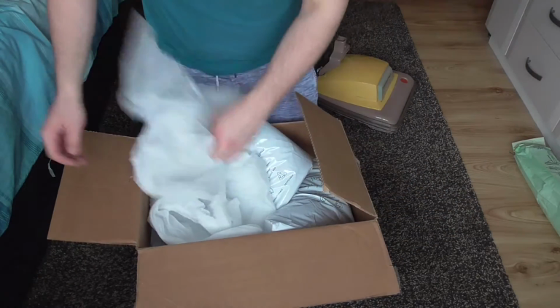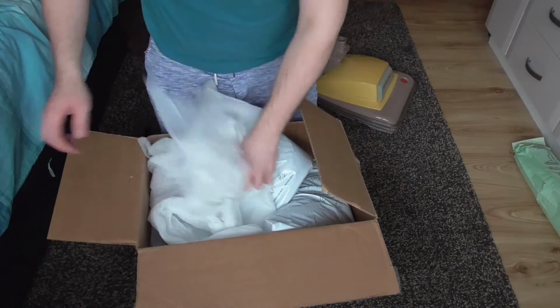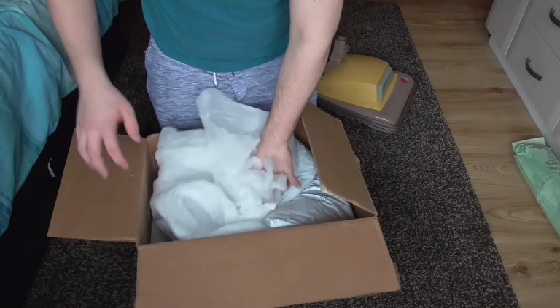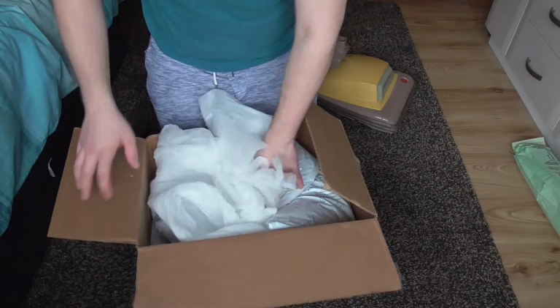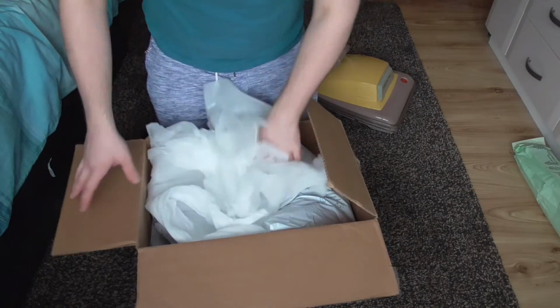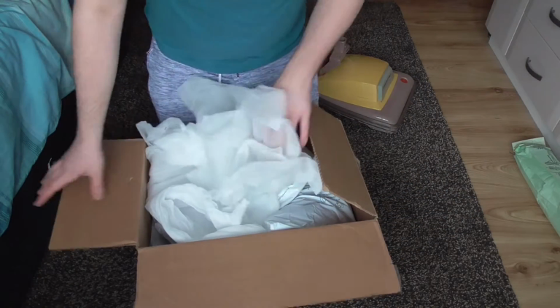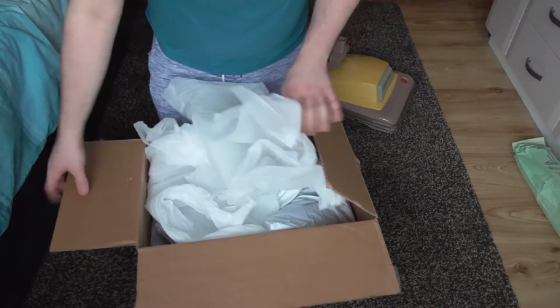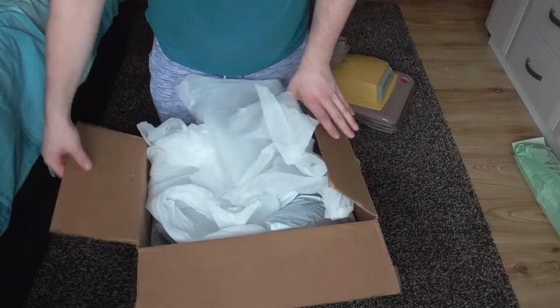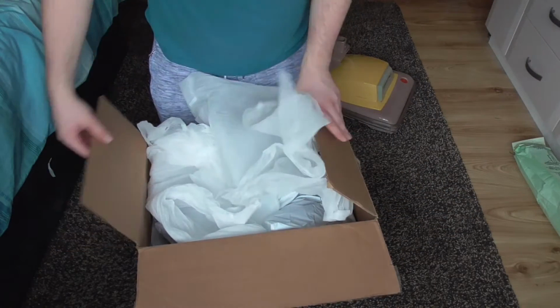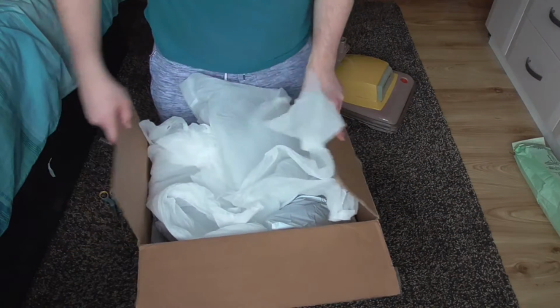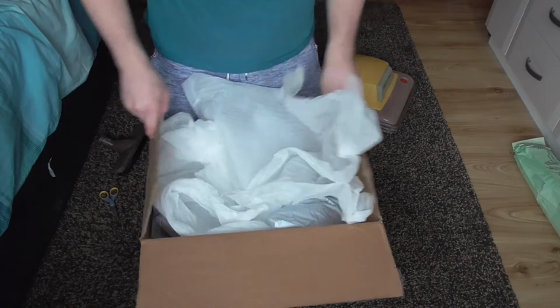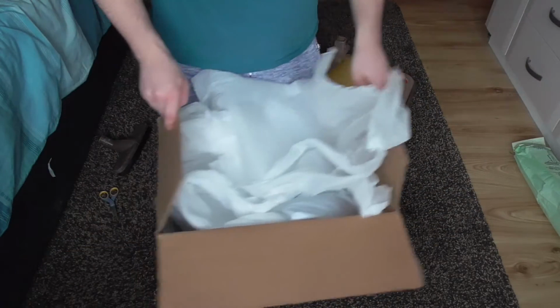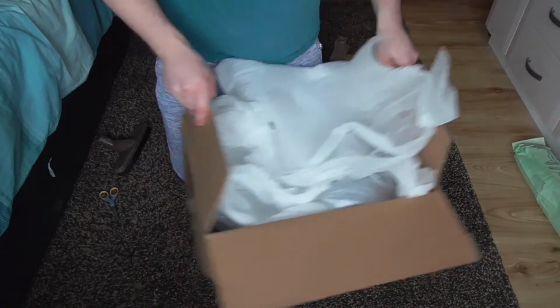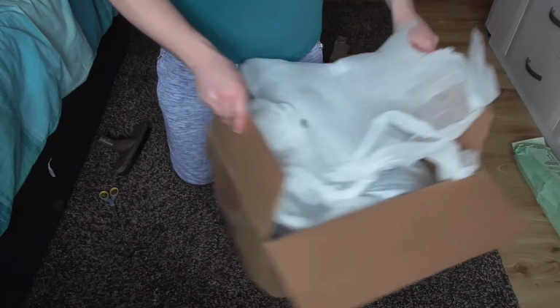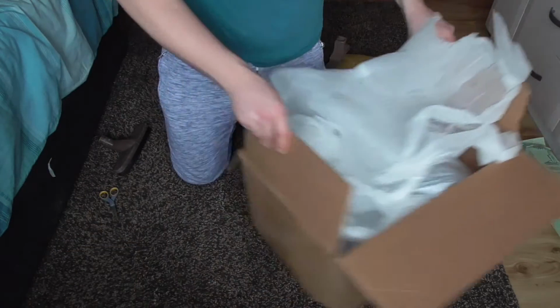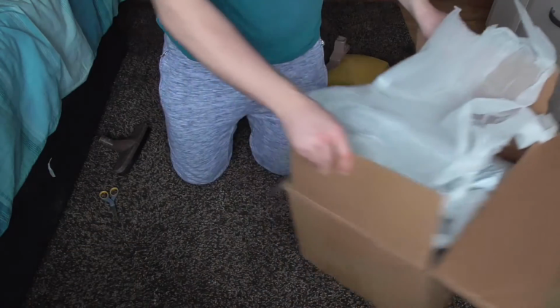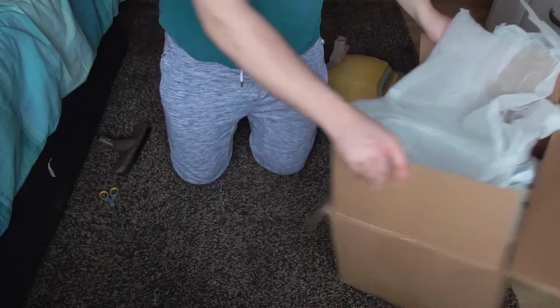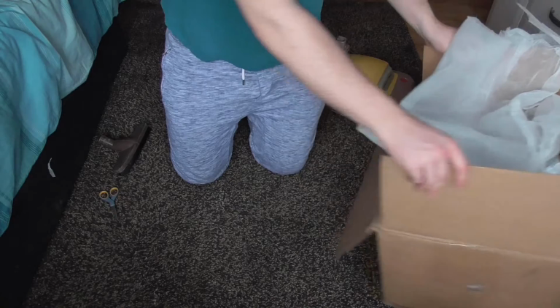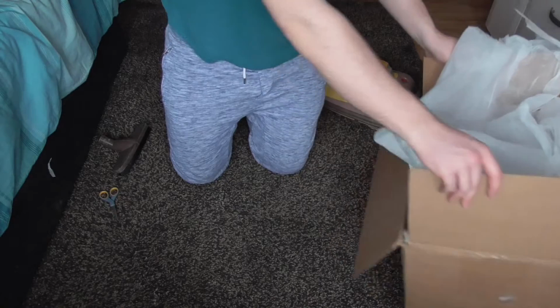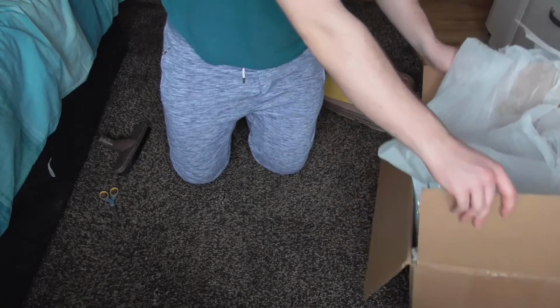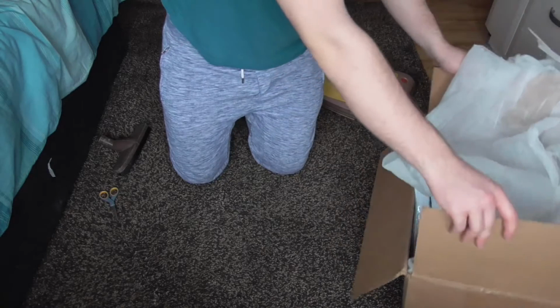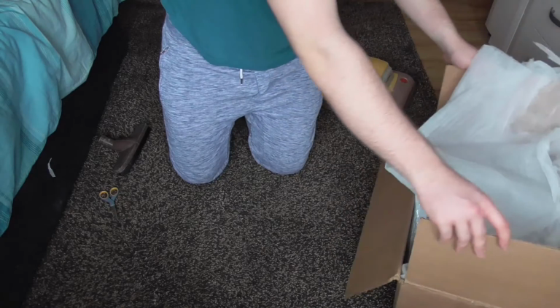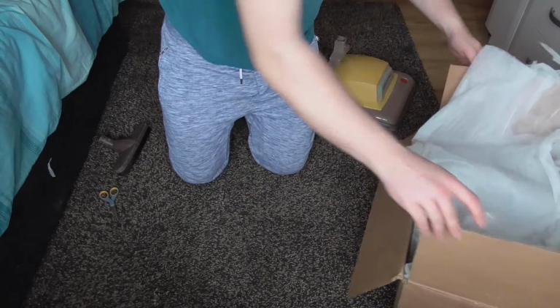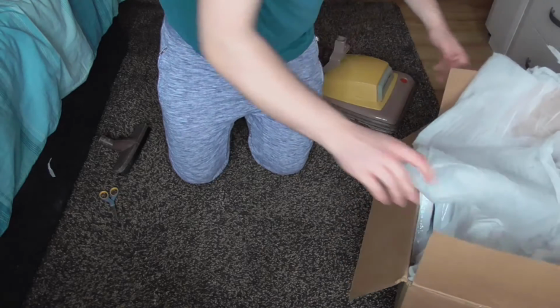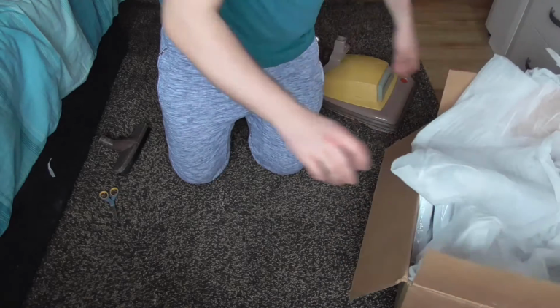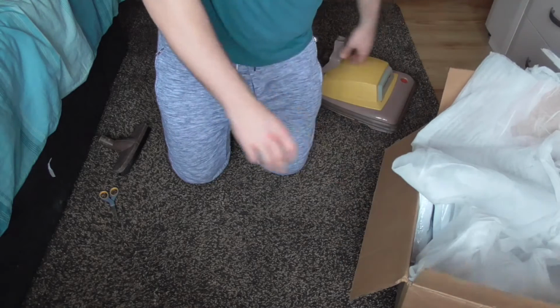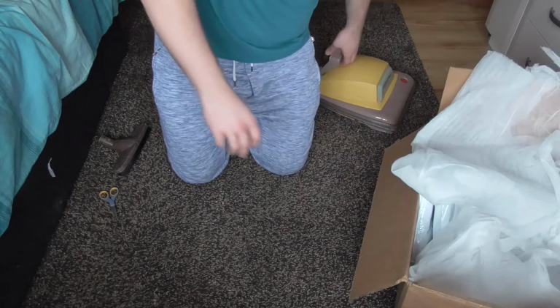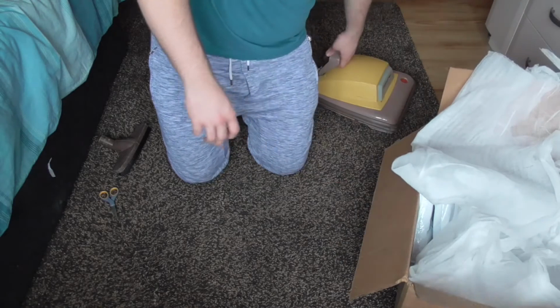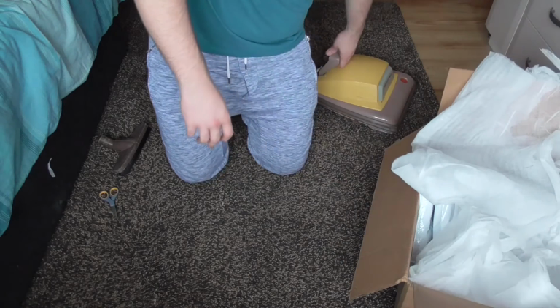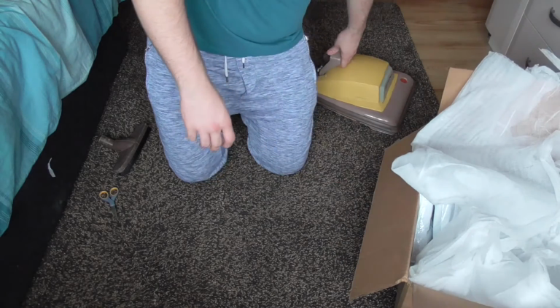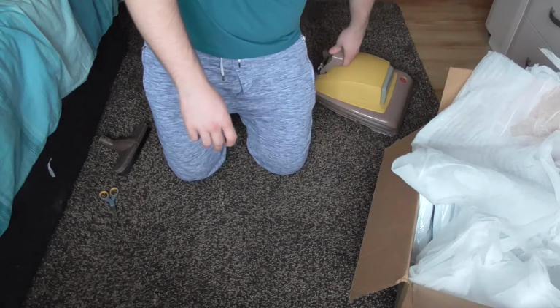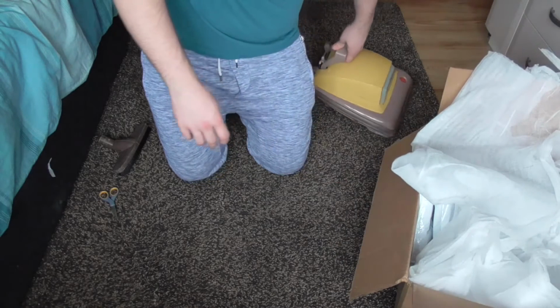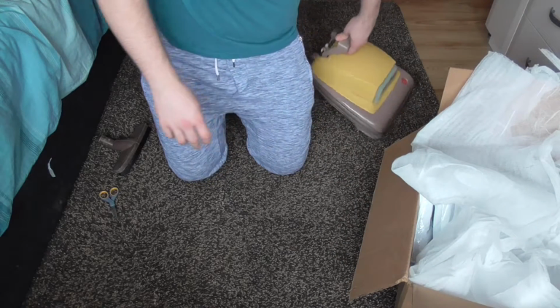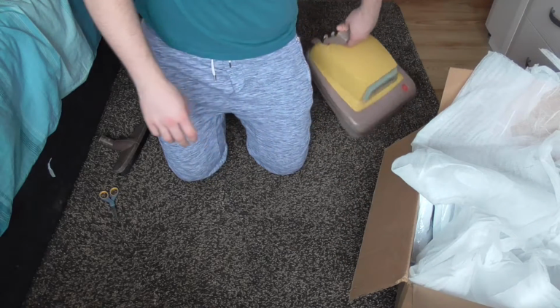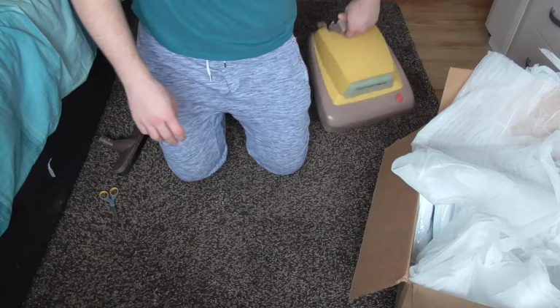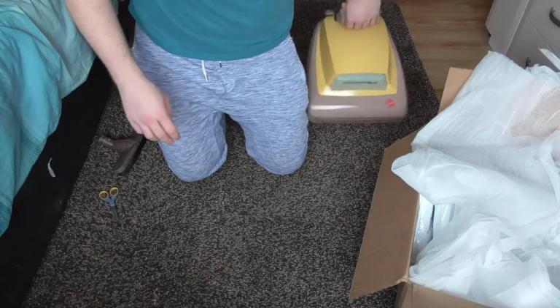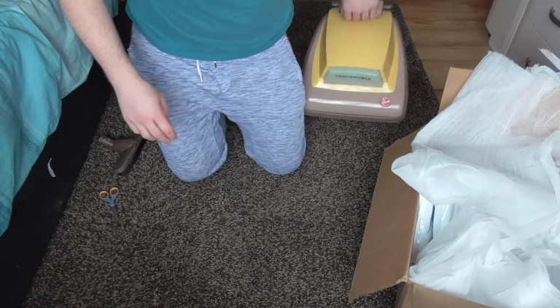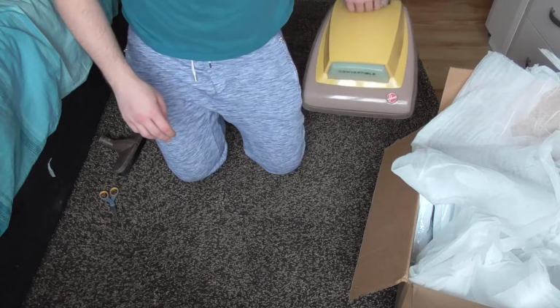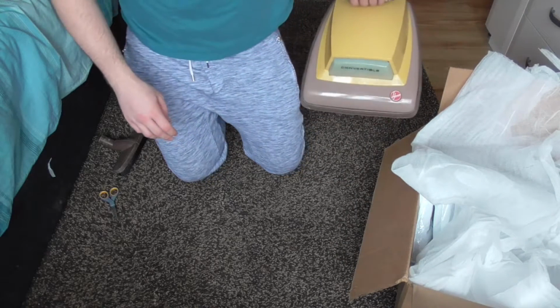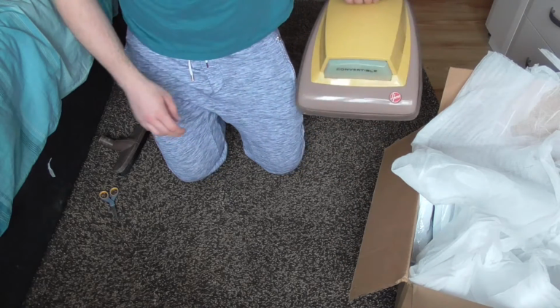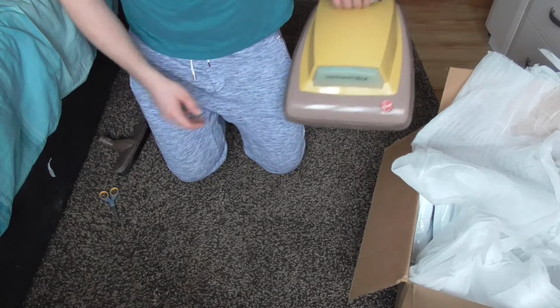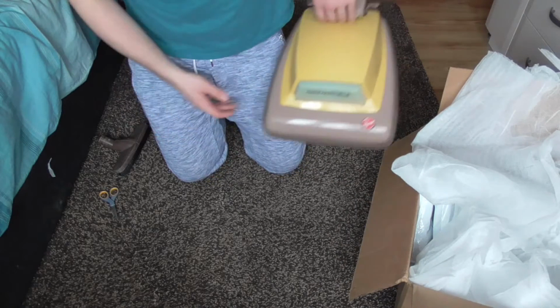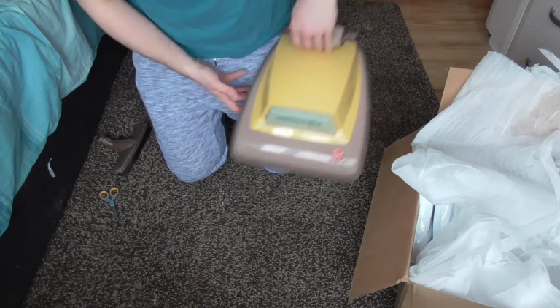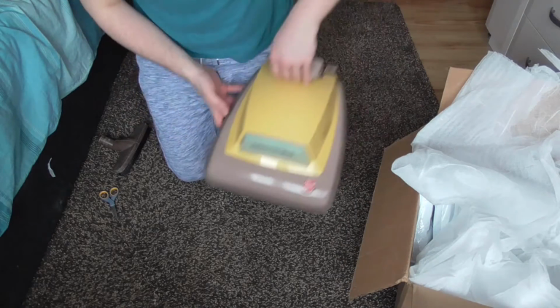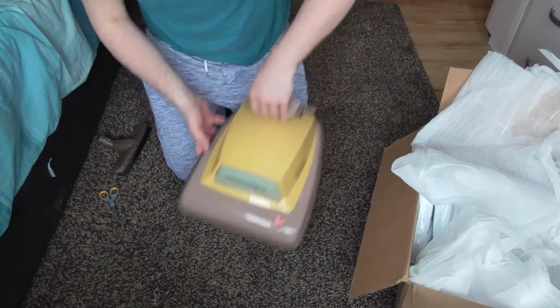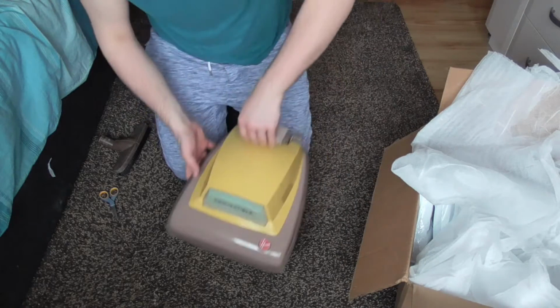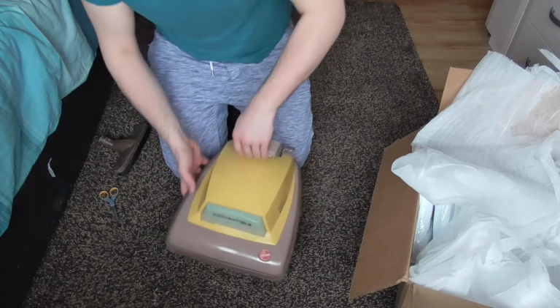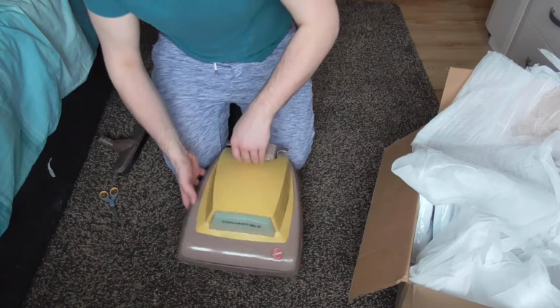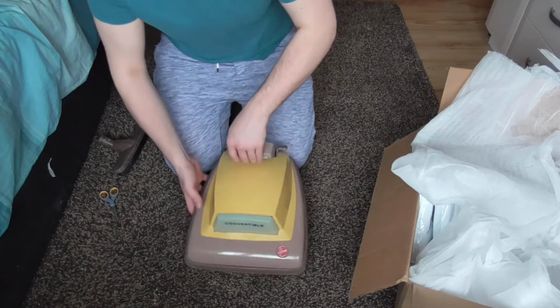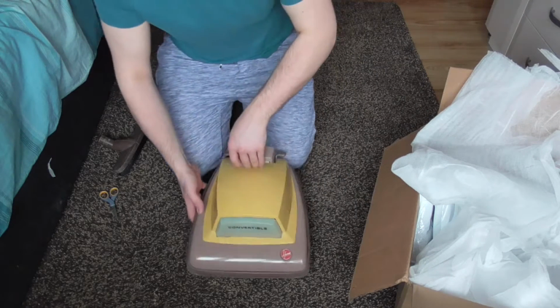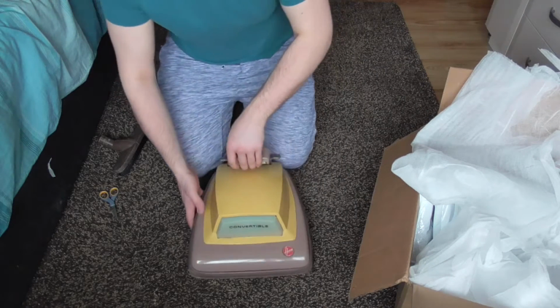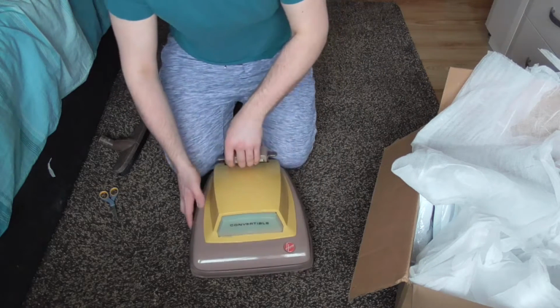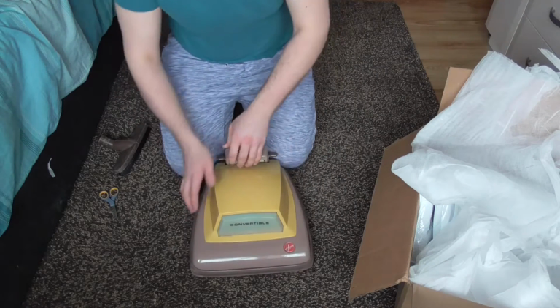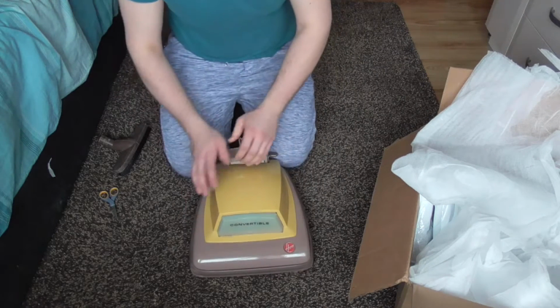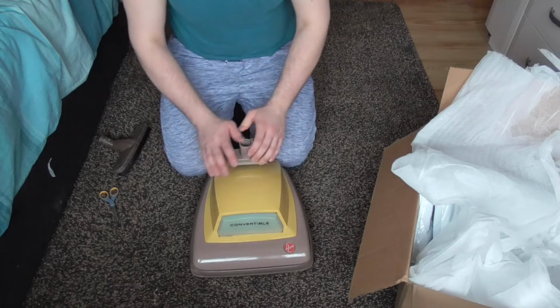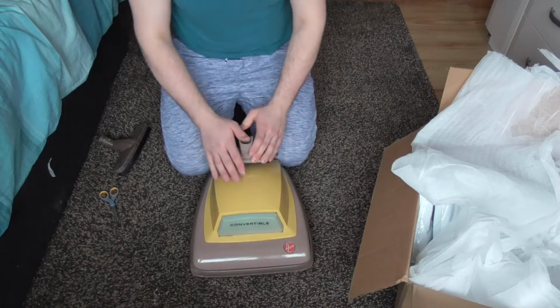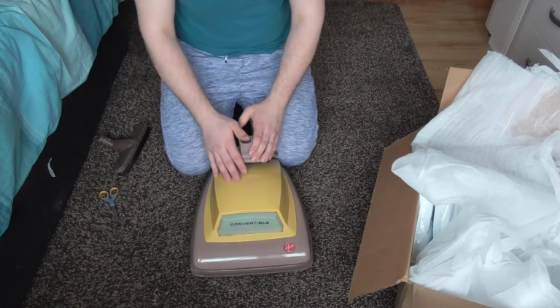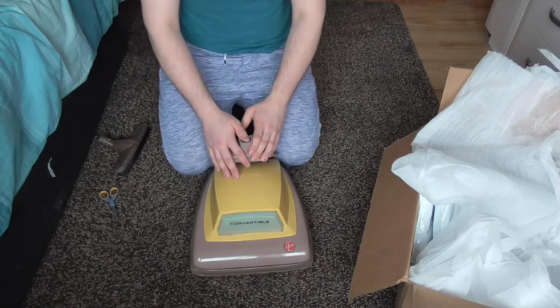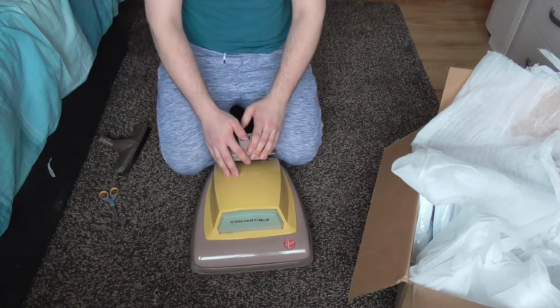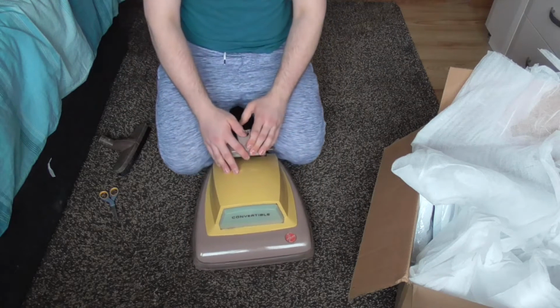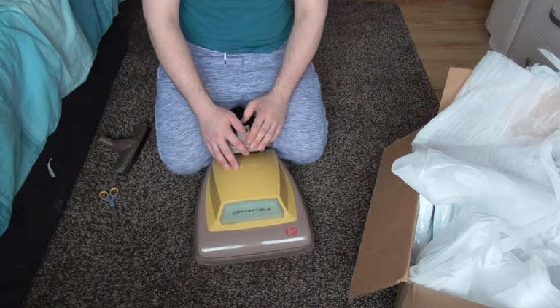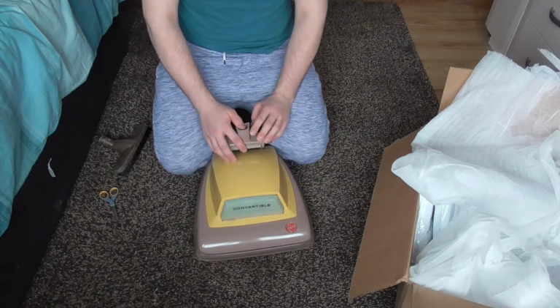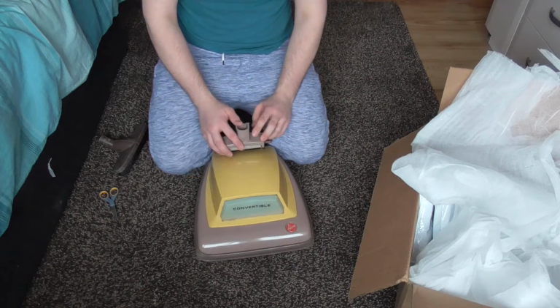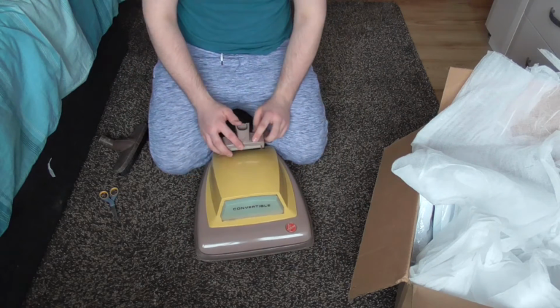So I think what I'll do is I'll get it set up and we'll see how well it performs.